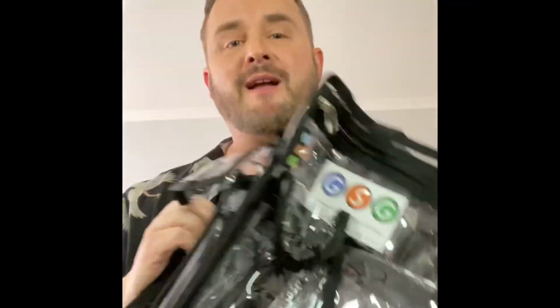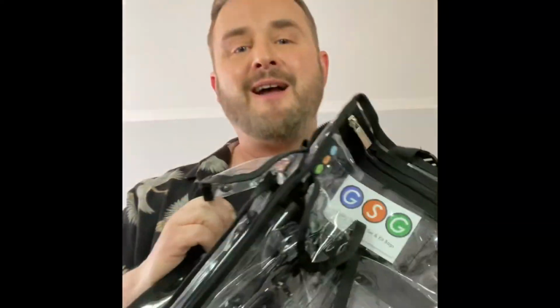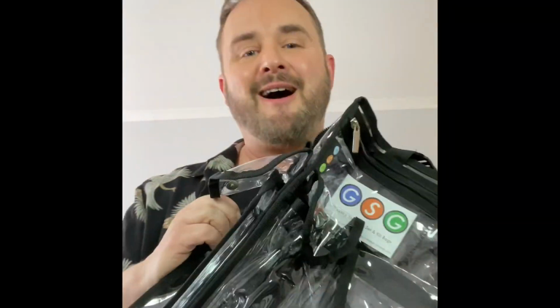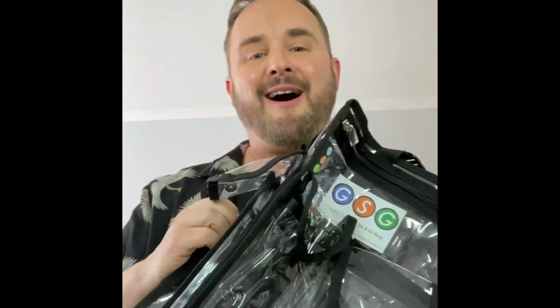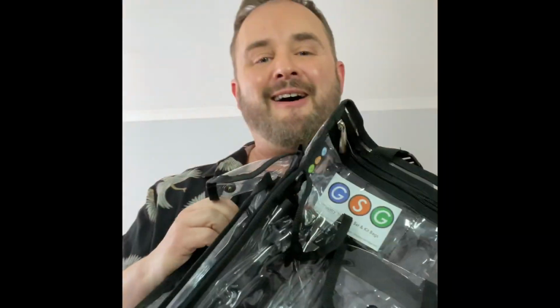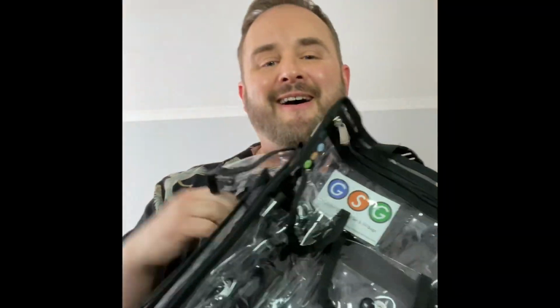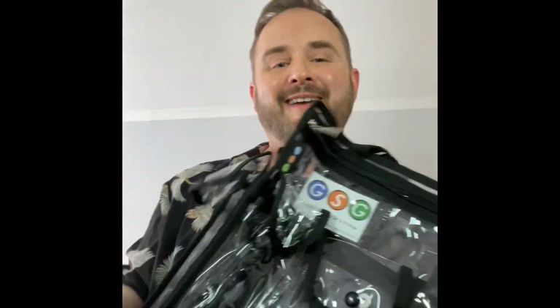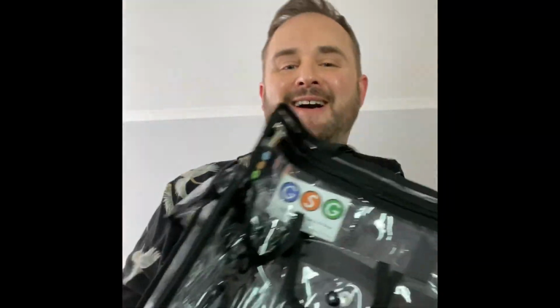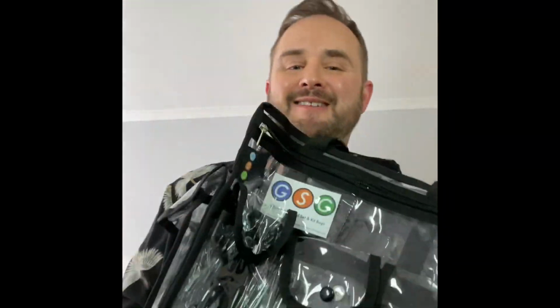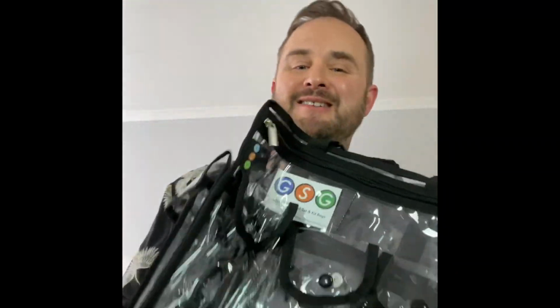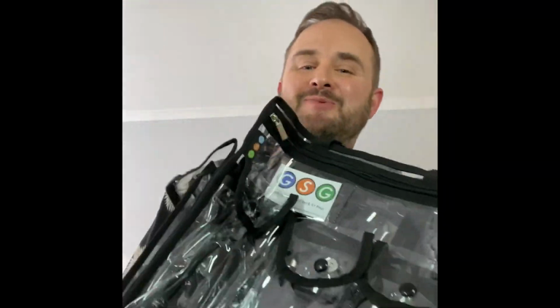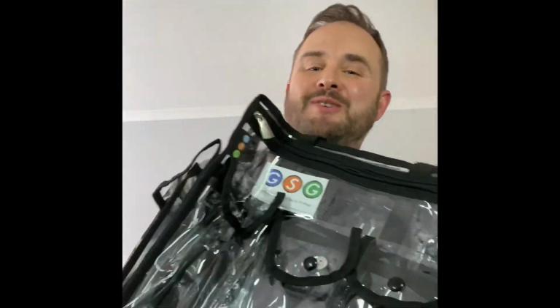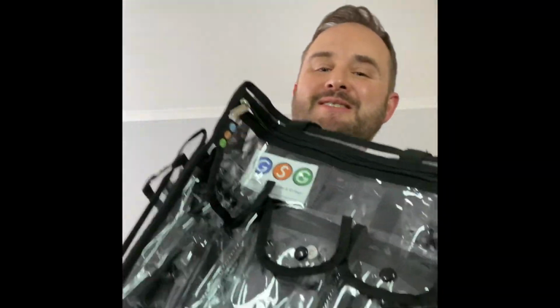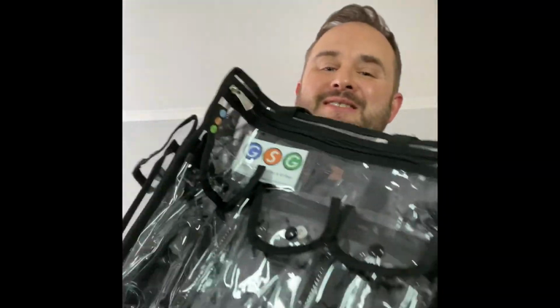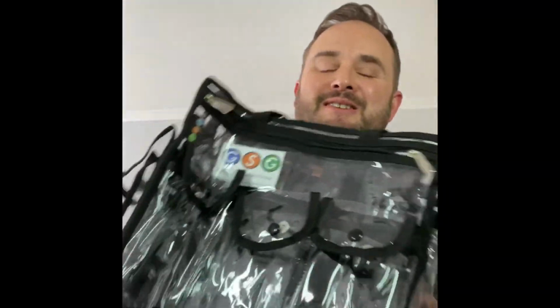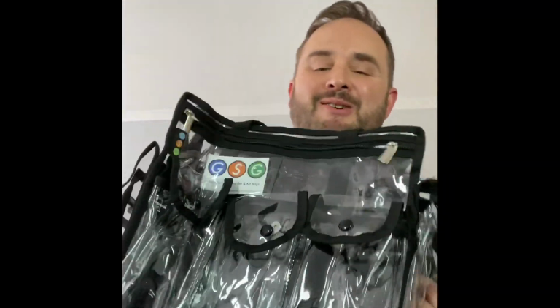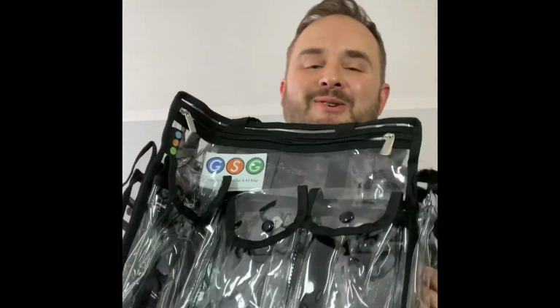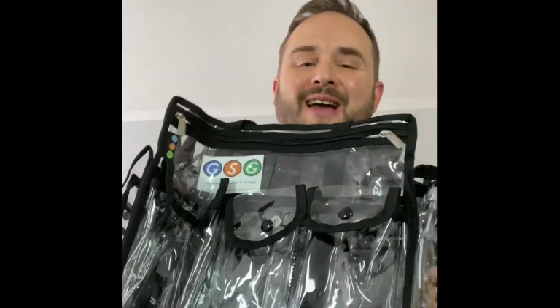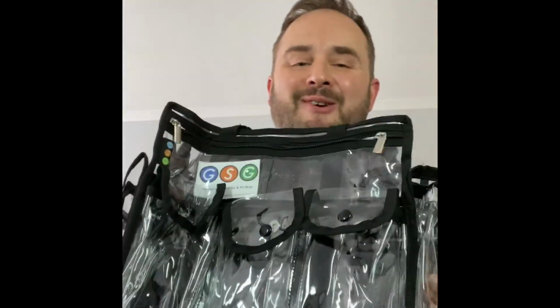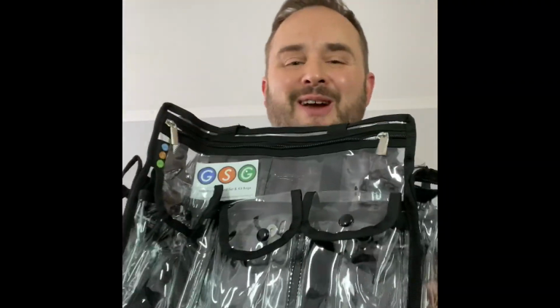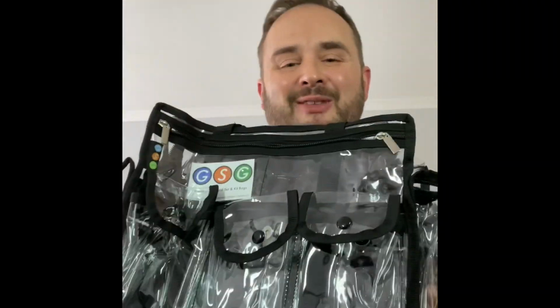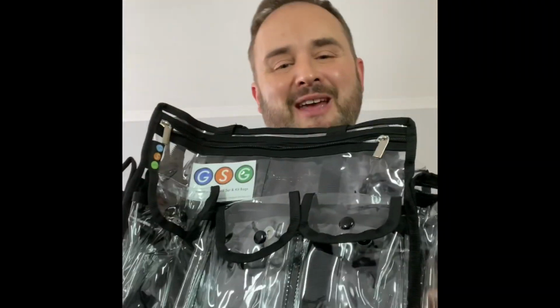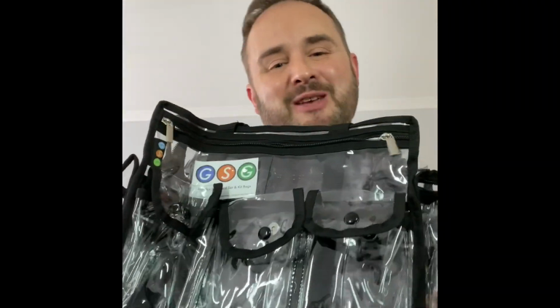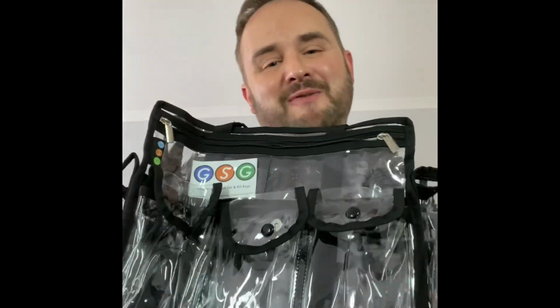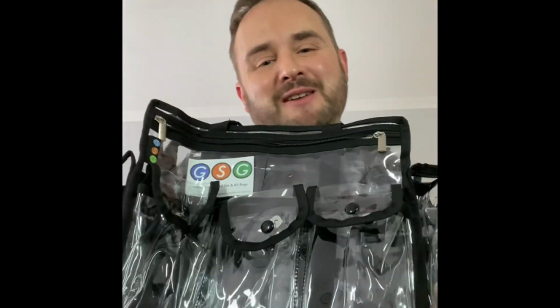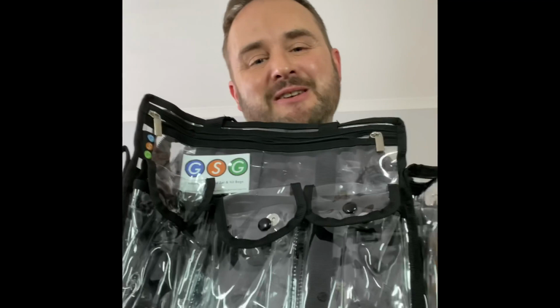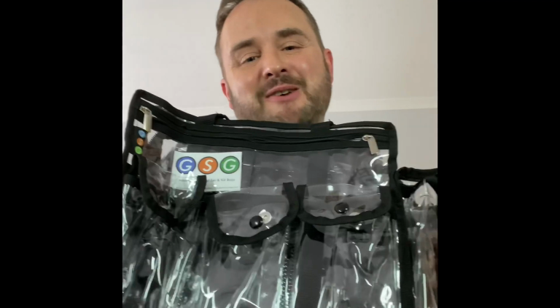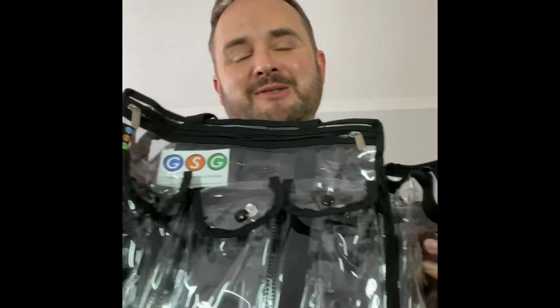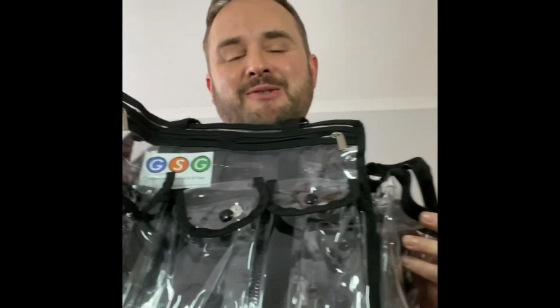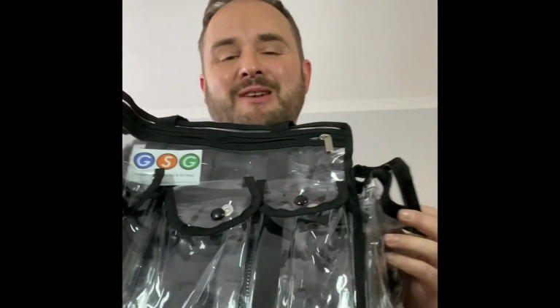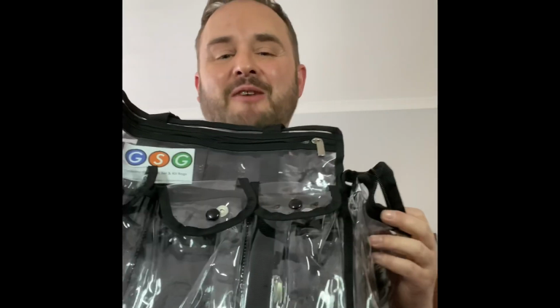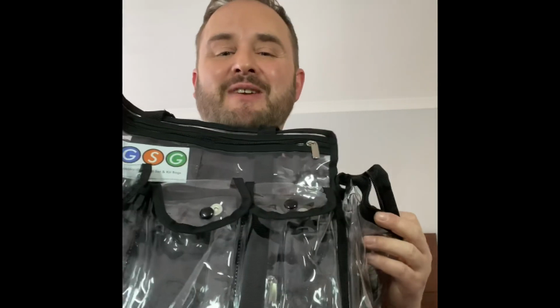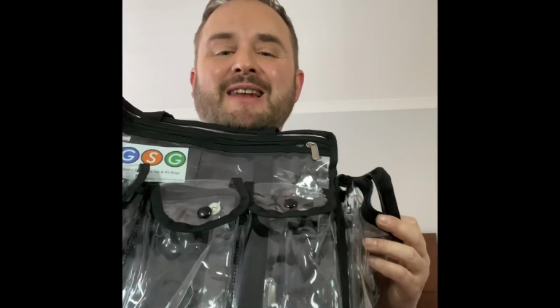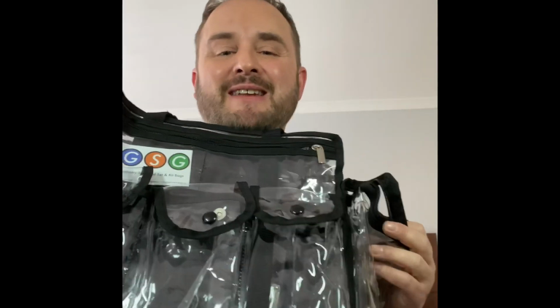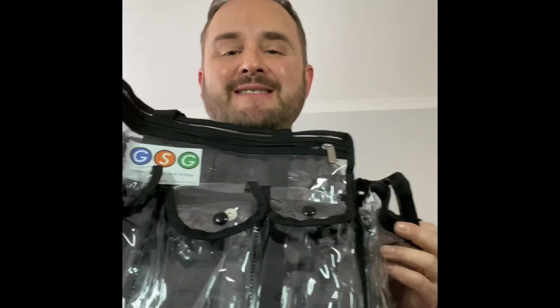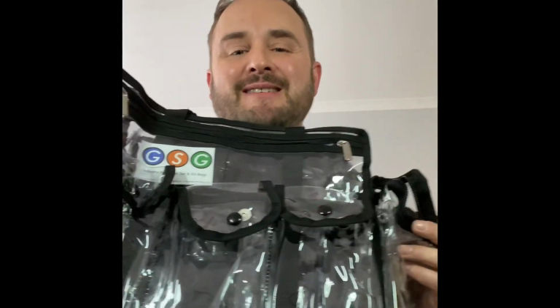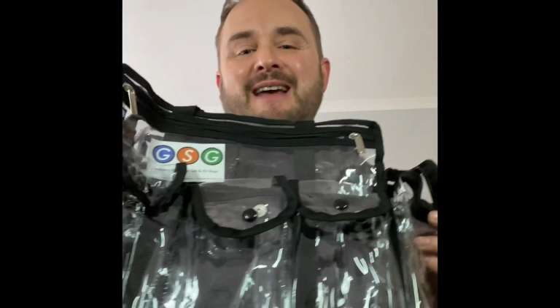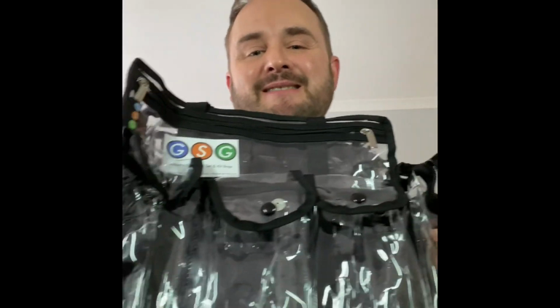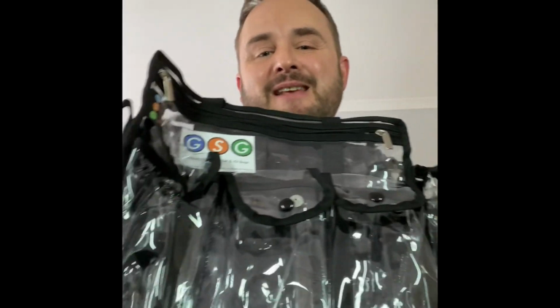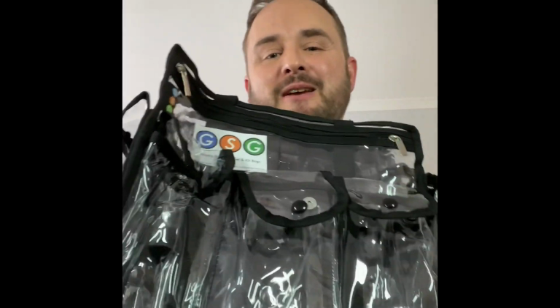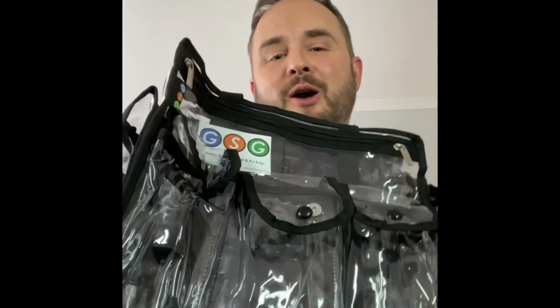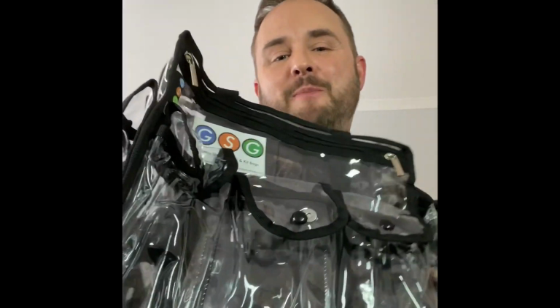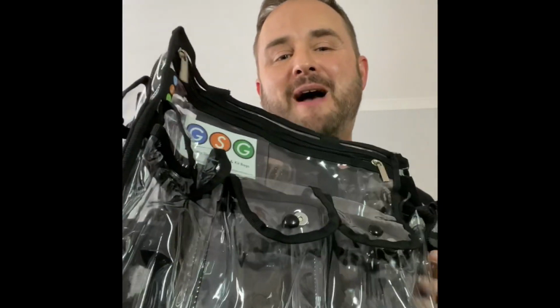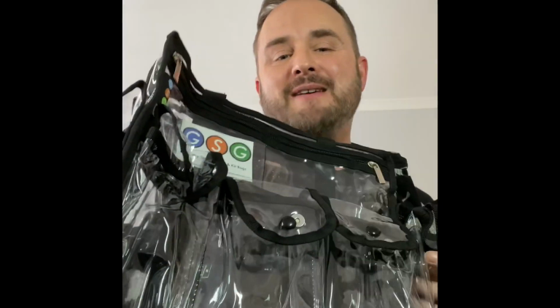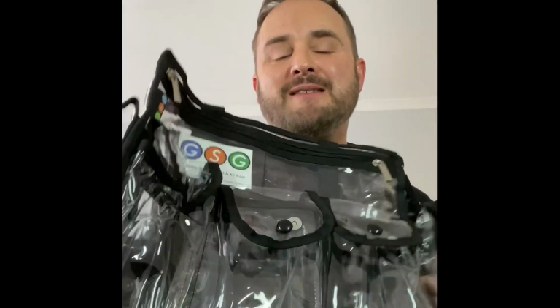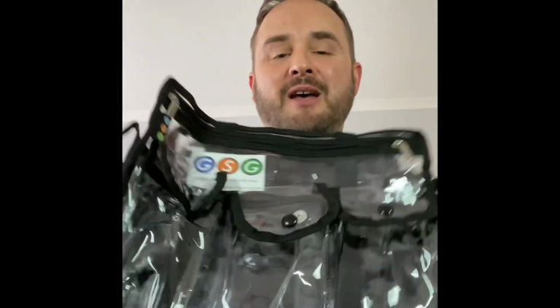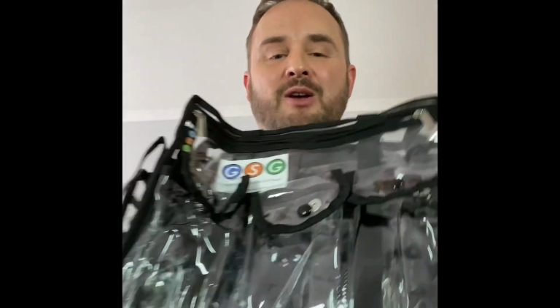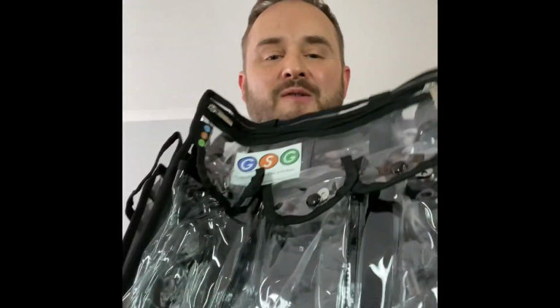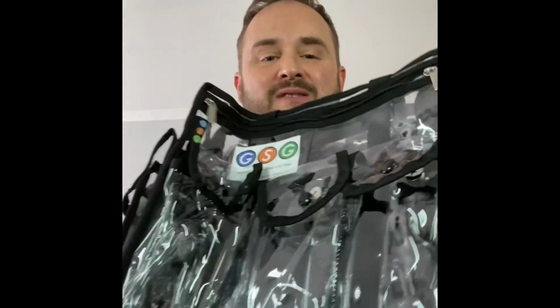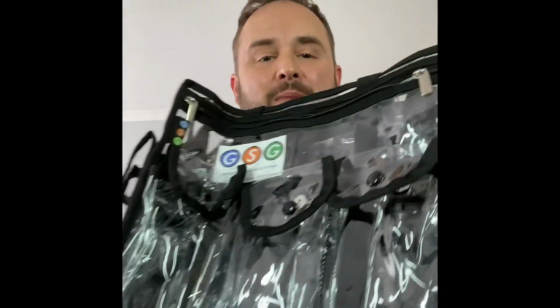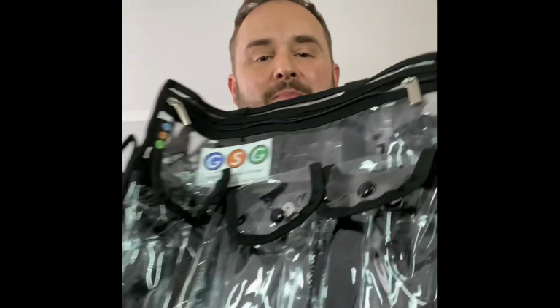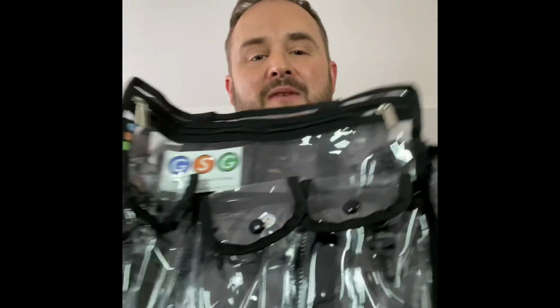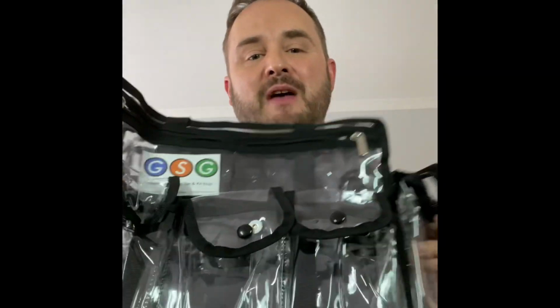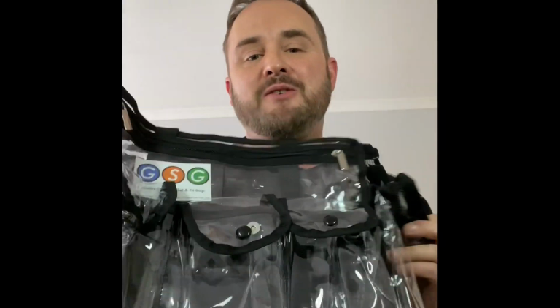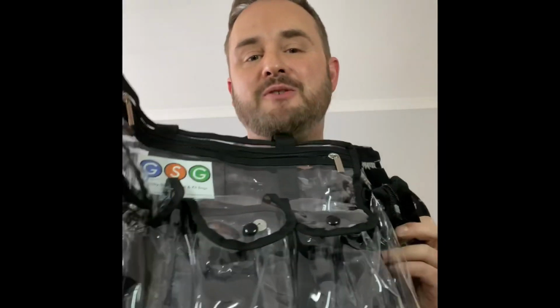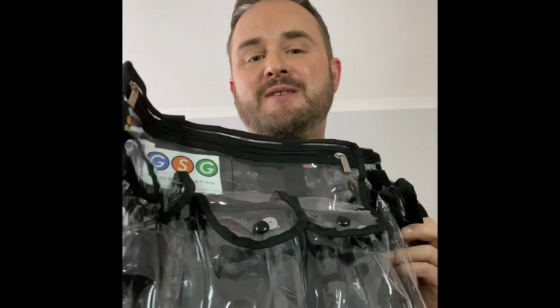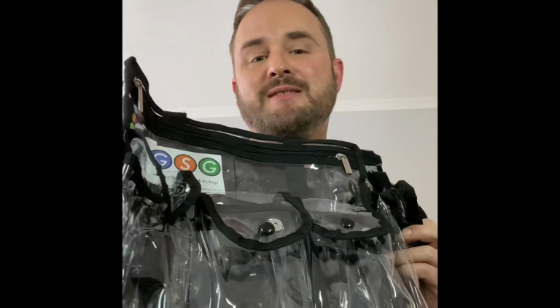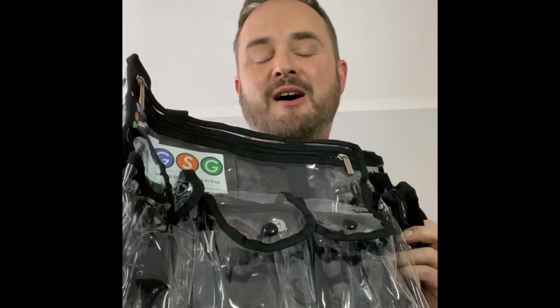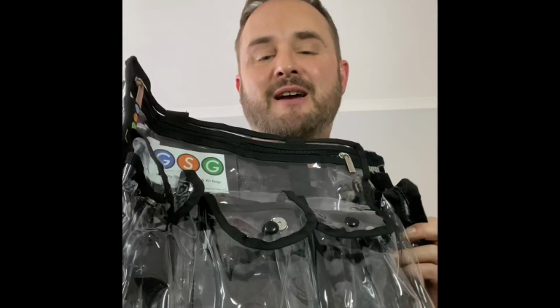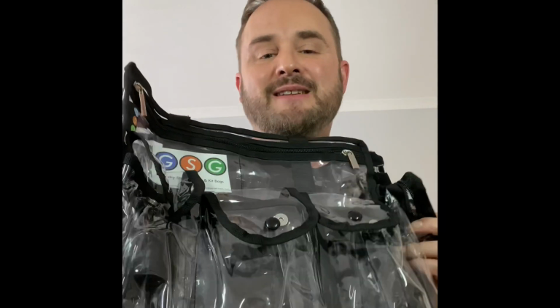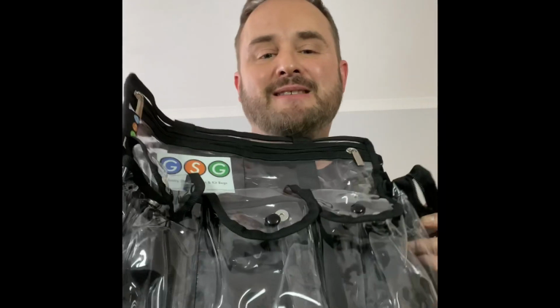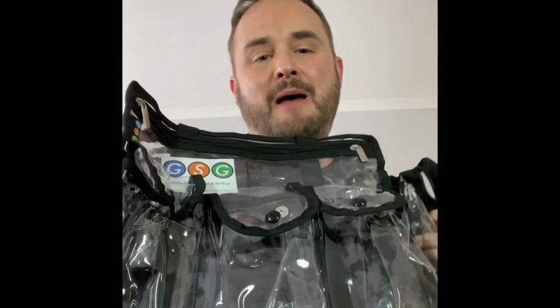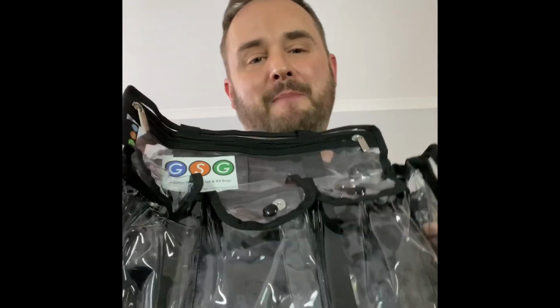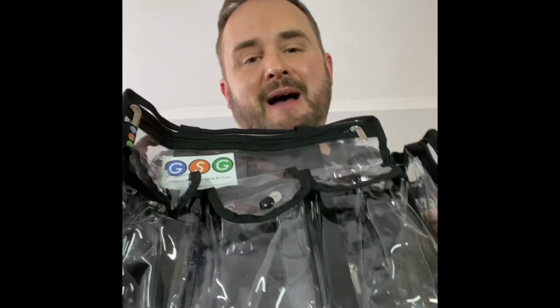Hi, I just wanted to do a quick thank you video to the lovely ladies at Get Set Go Bags who've sent me their new design set bag.